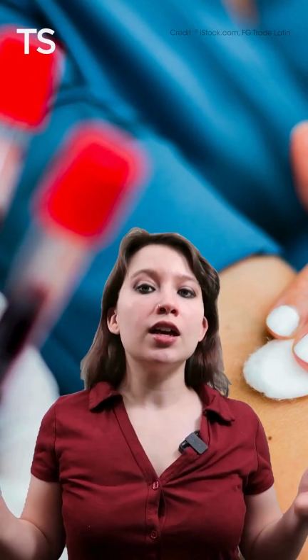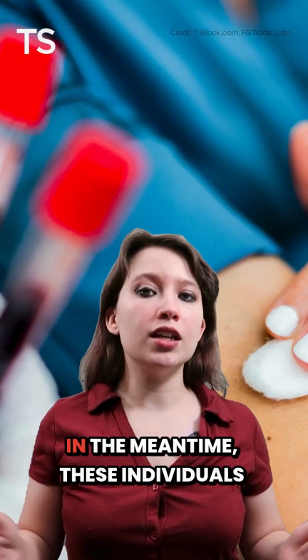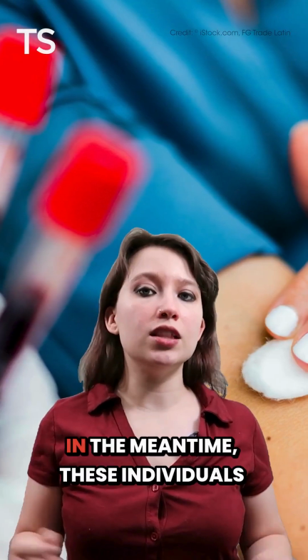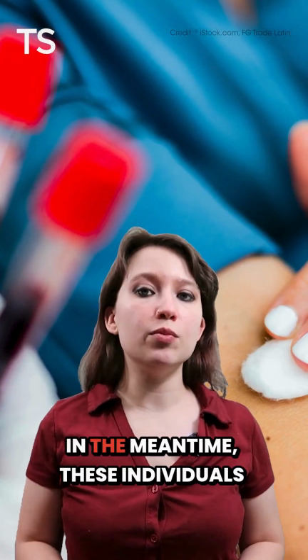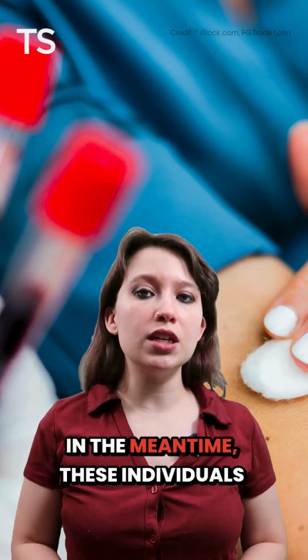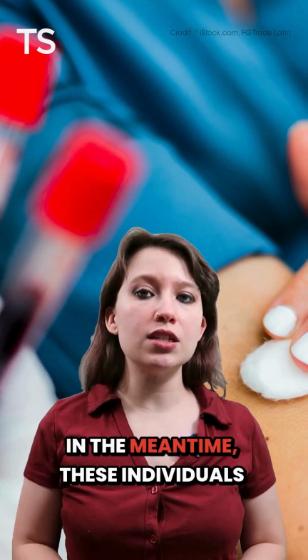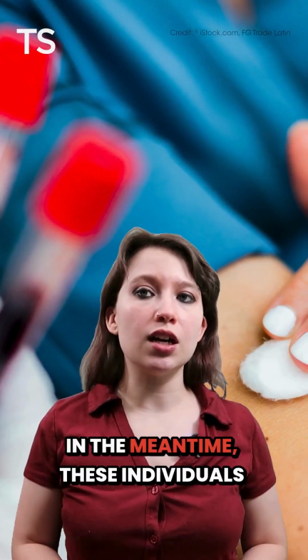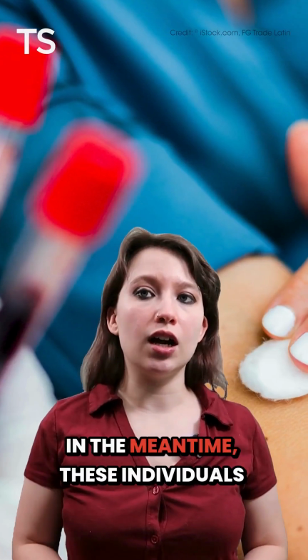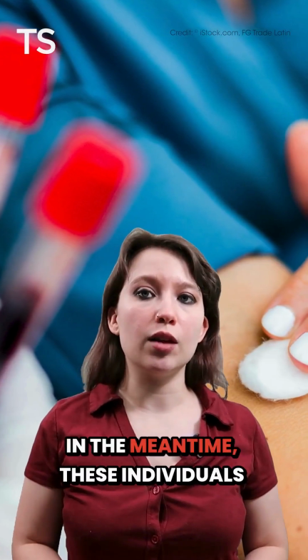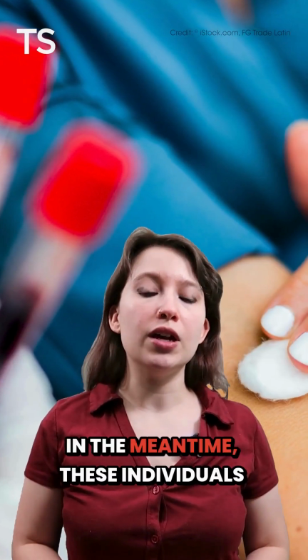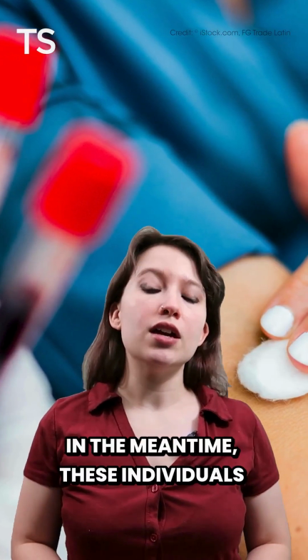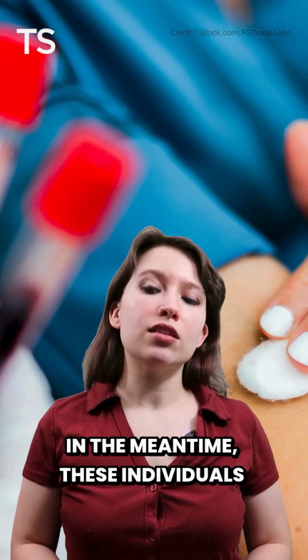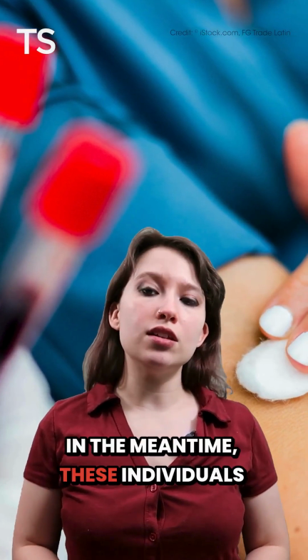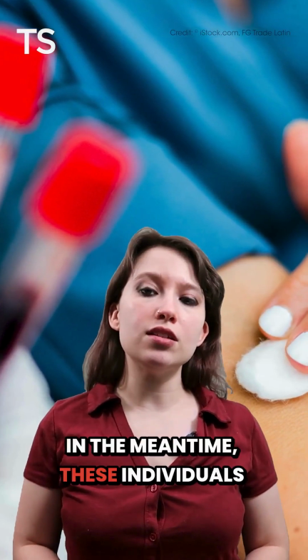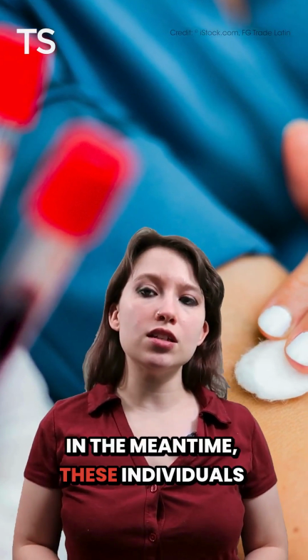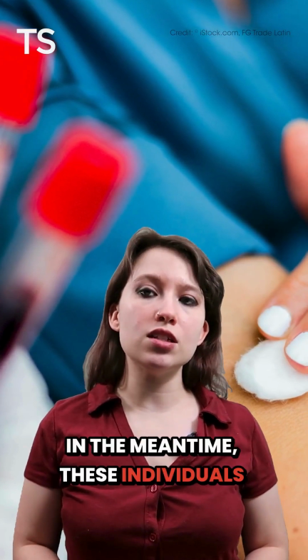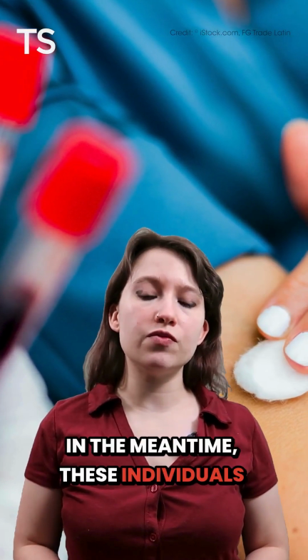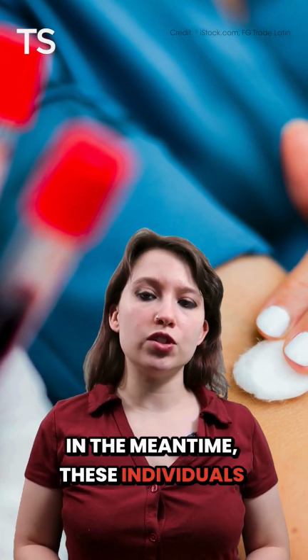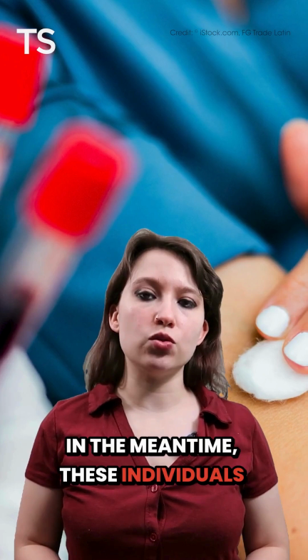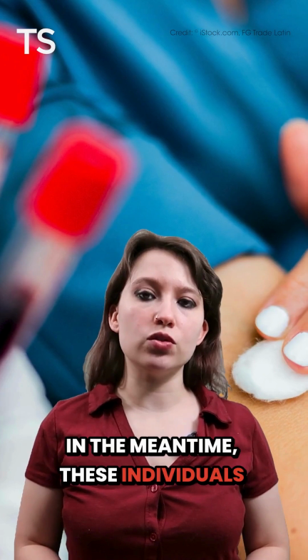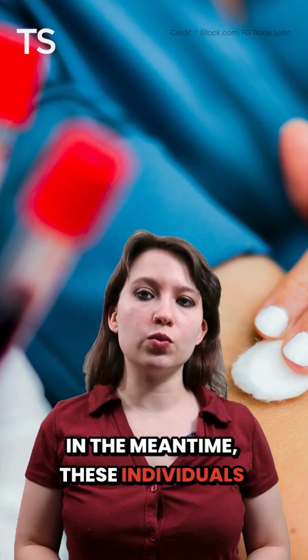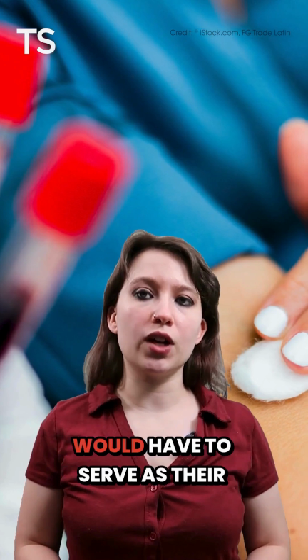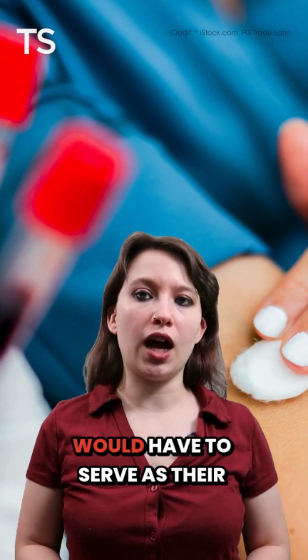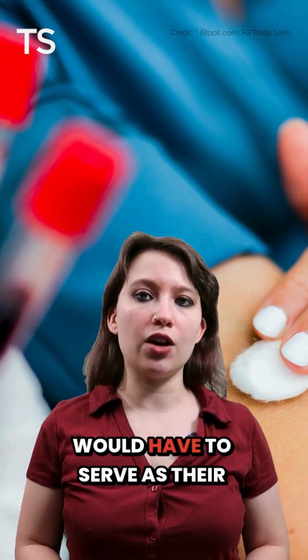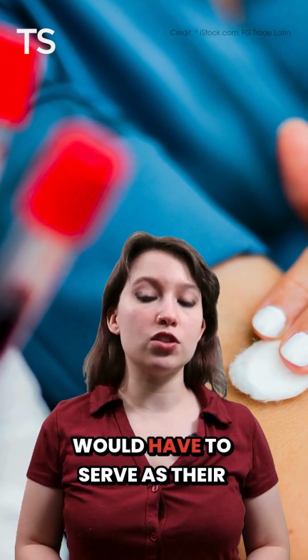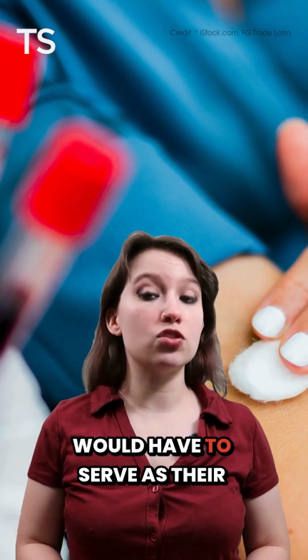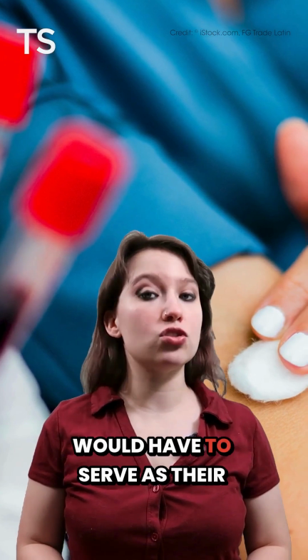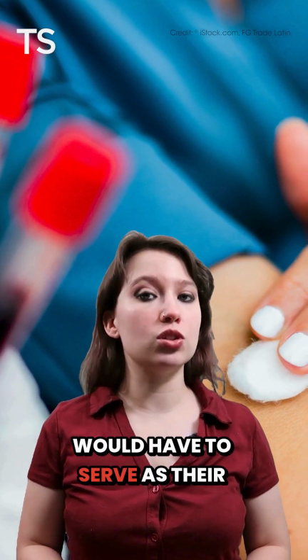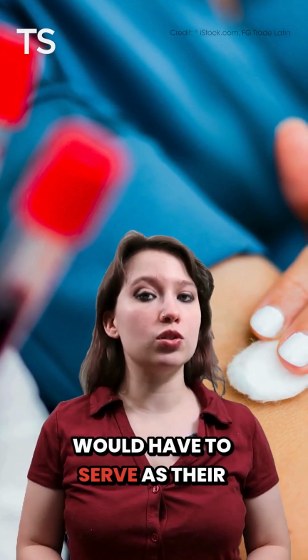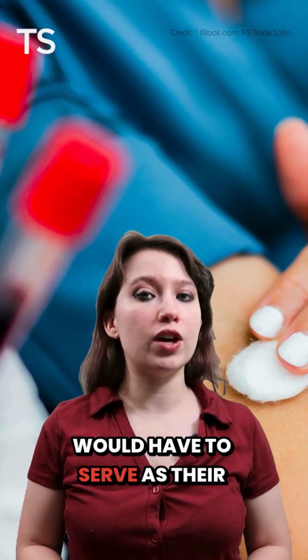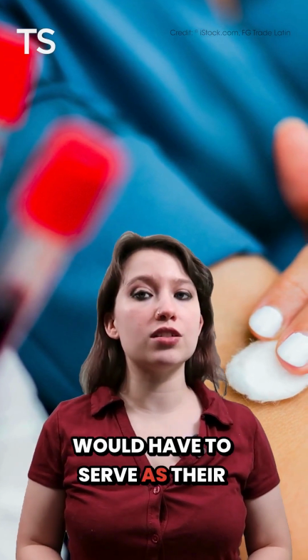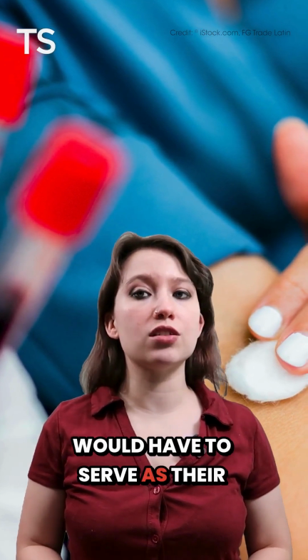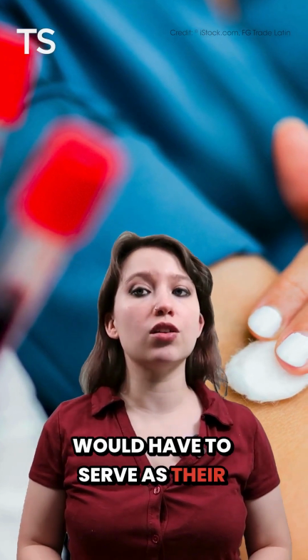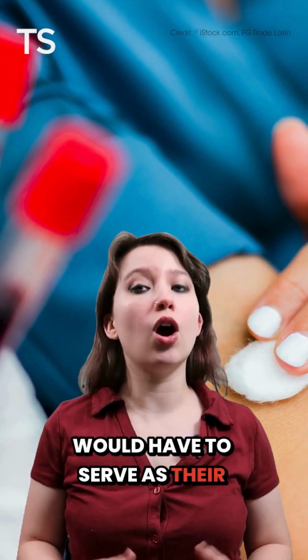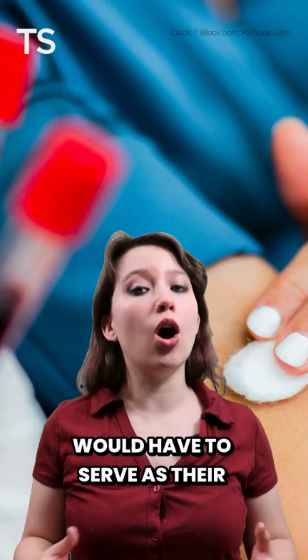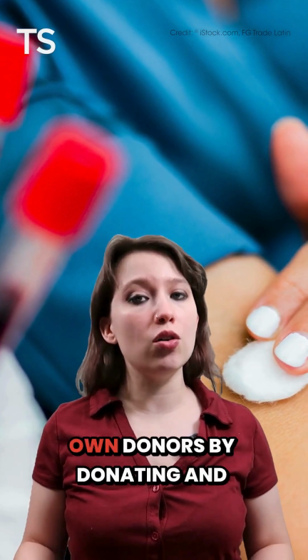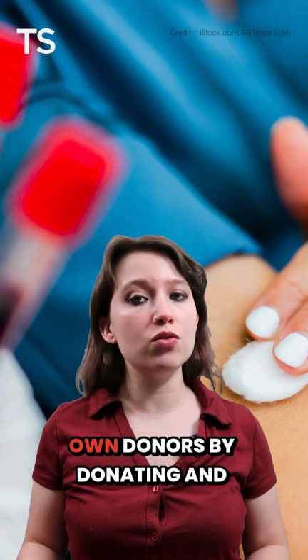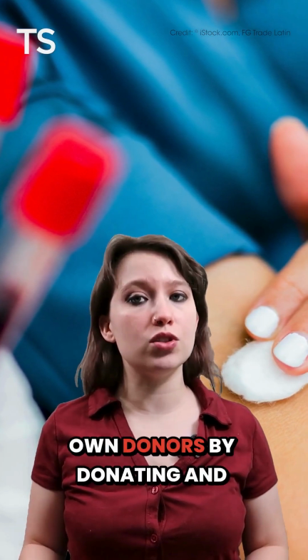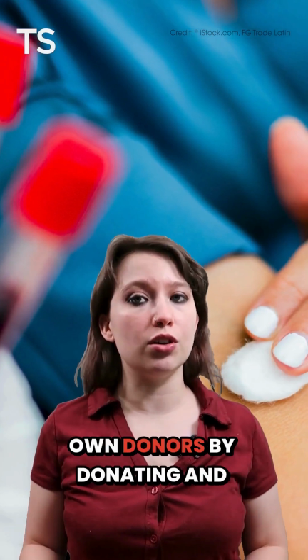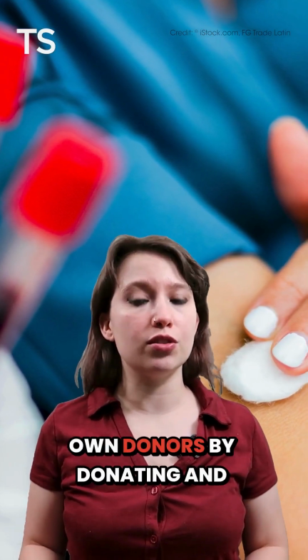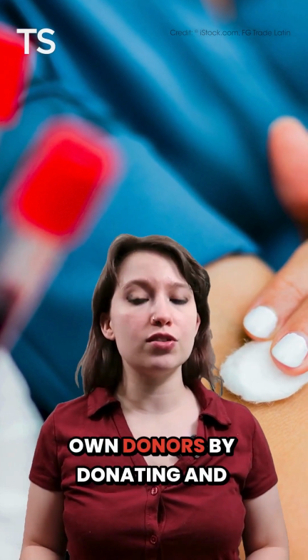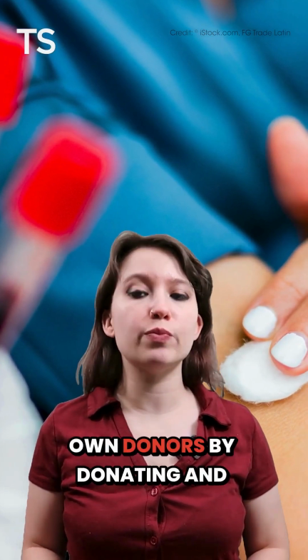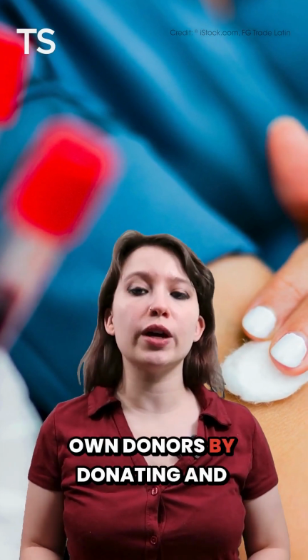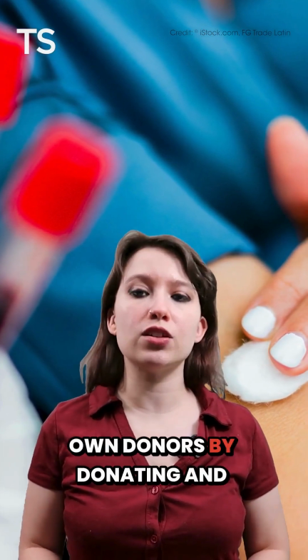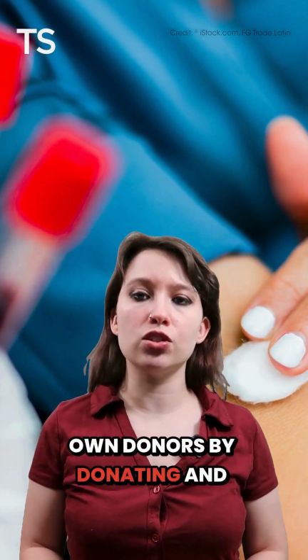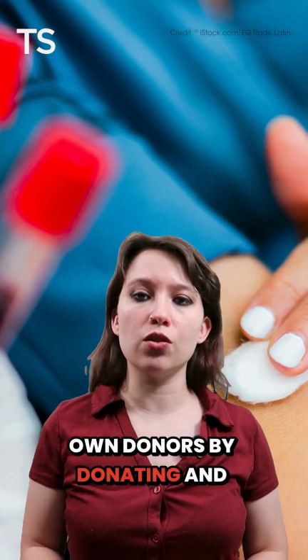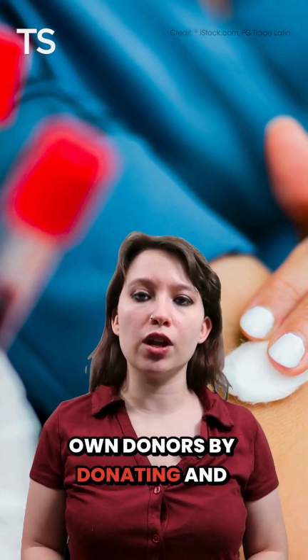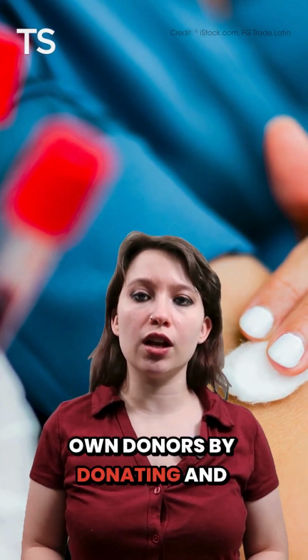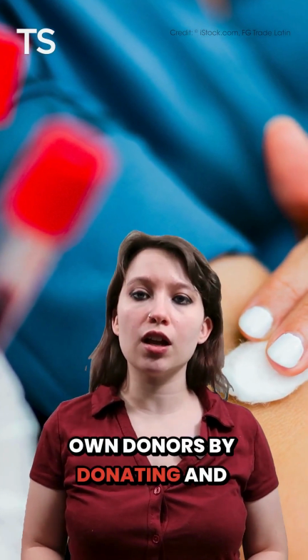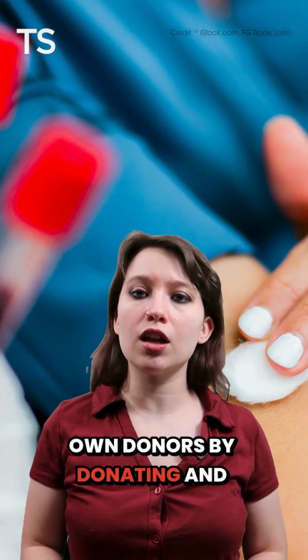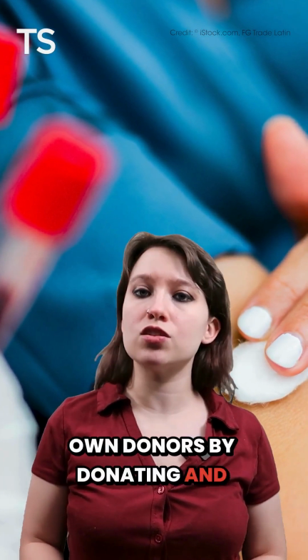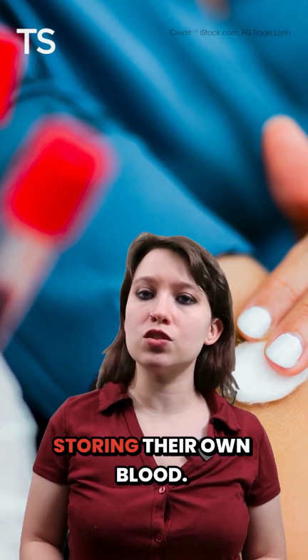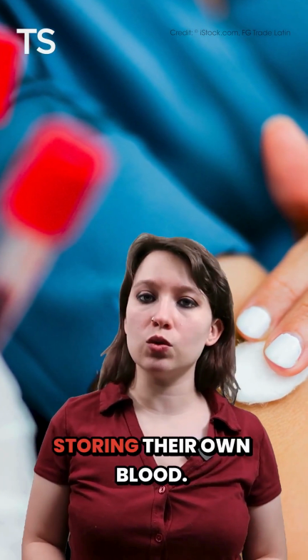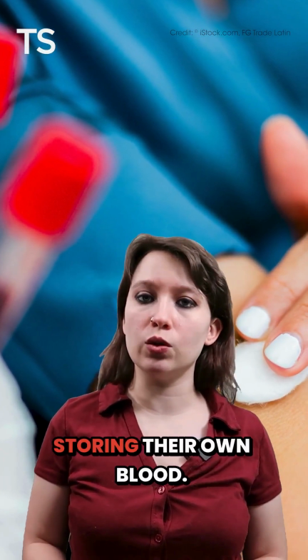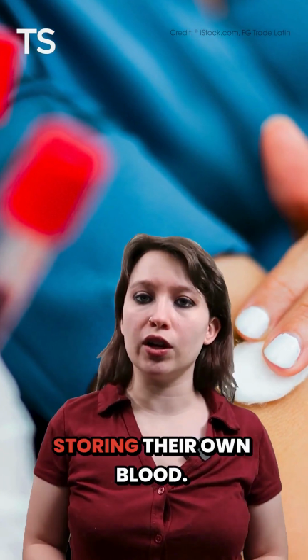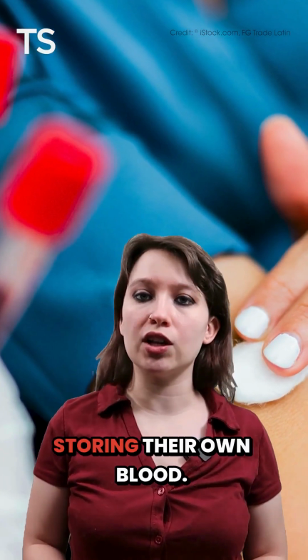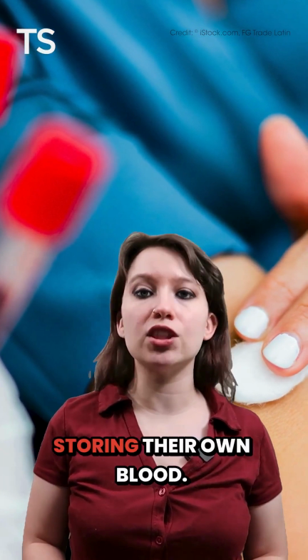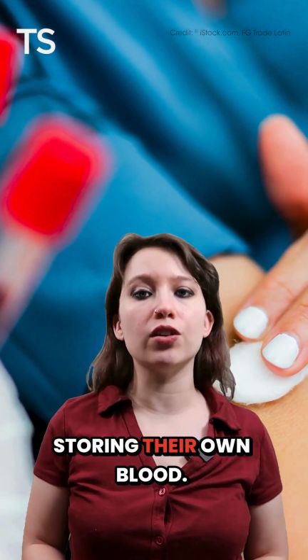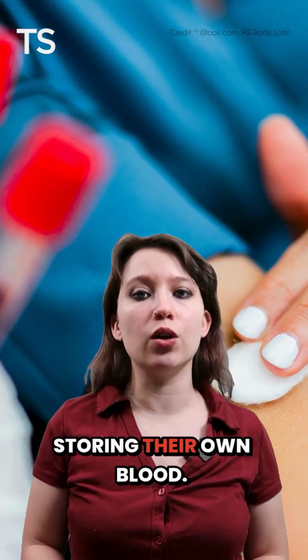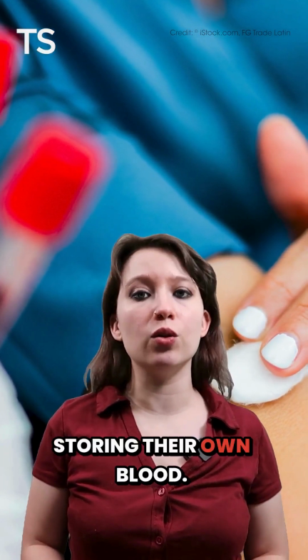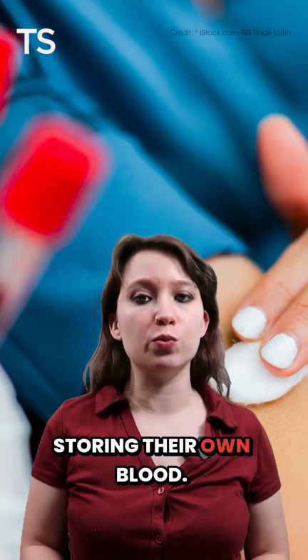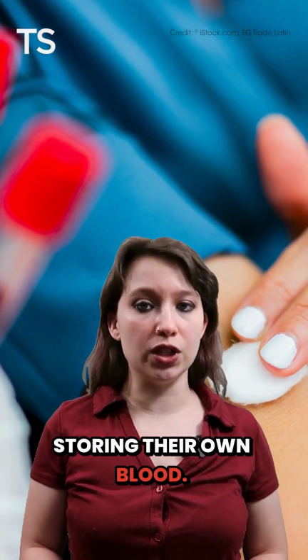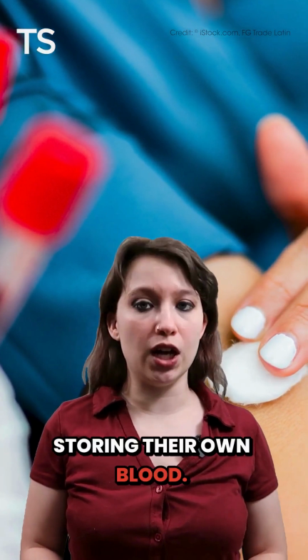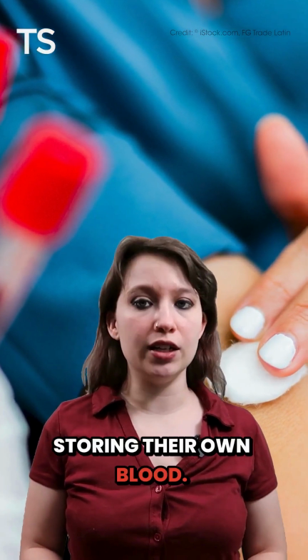In the meantime, these individuals would have to serve as their own donors by donating and storing their own blood.